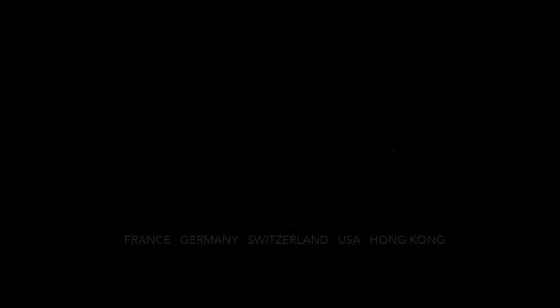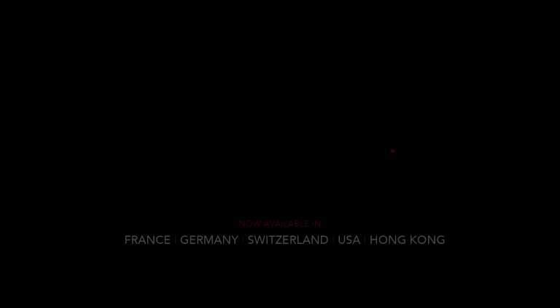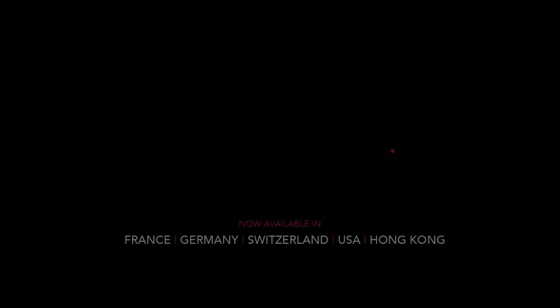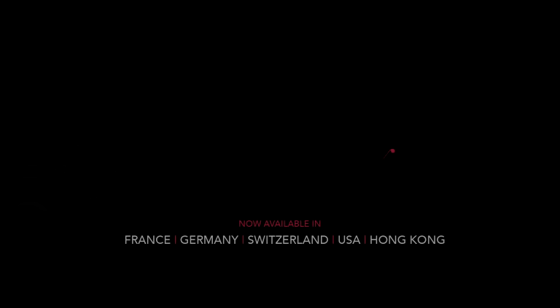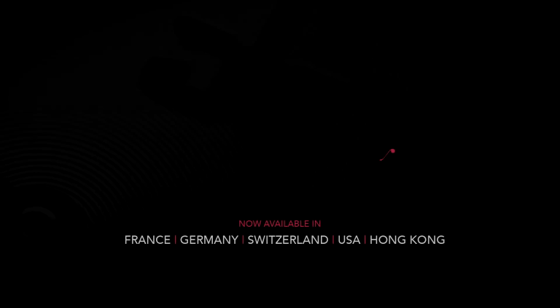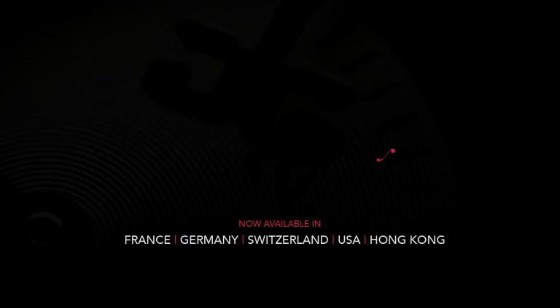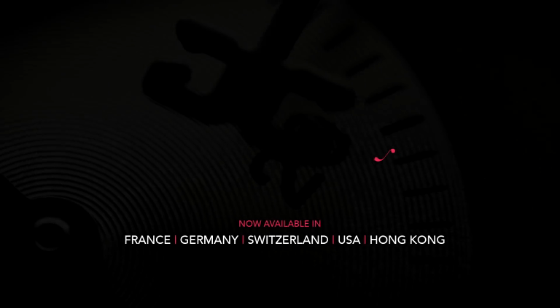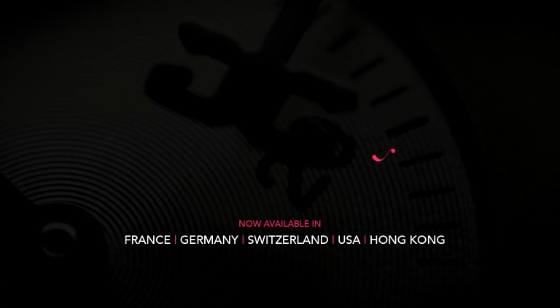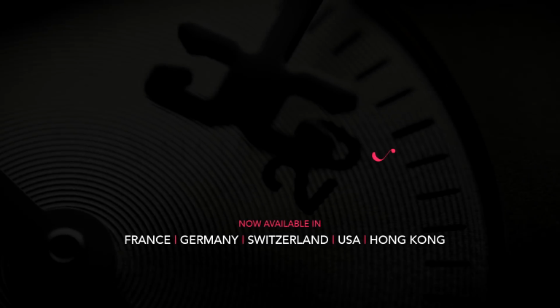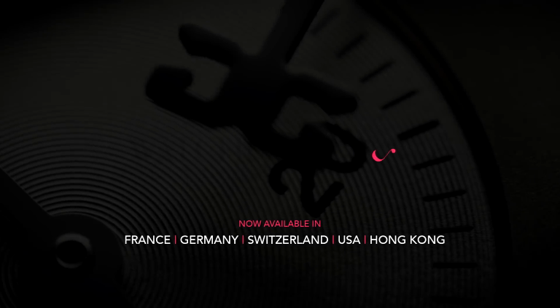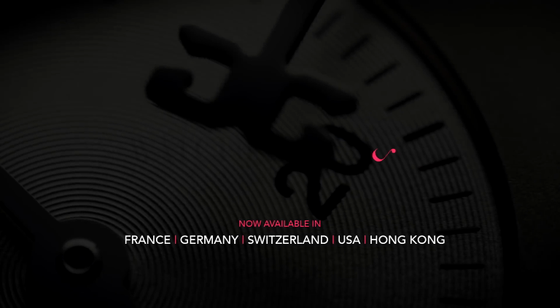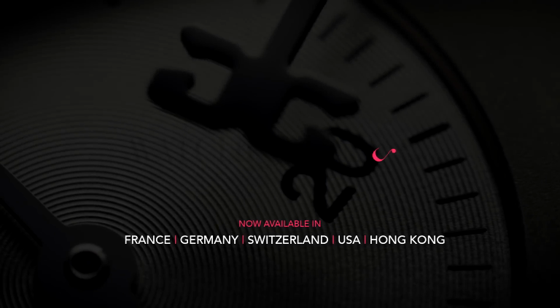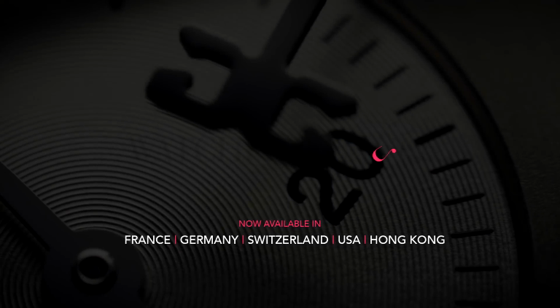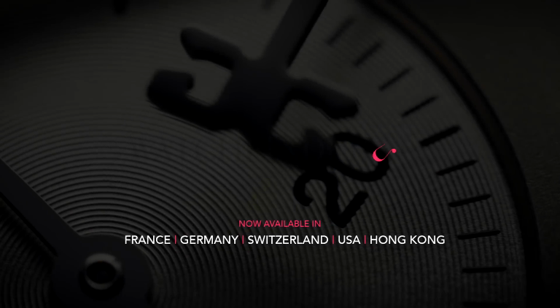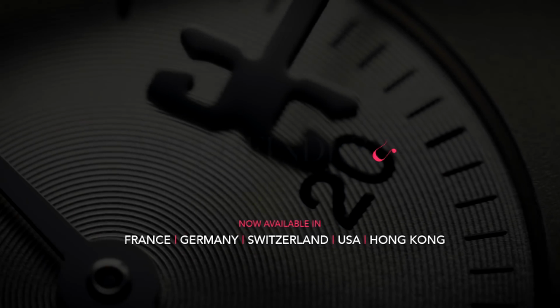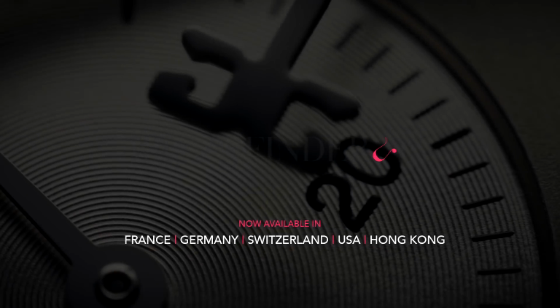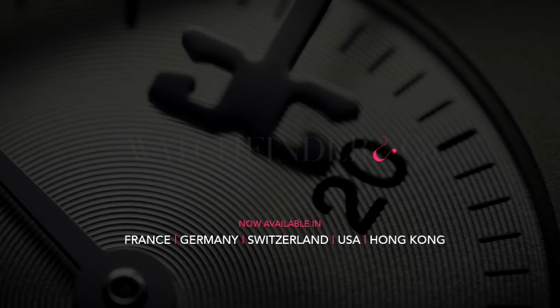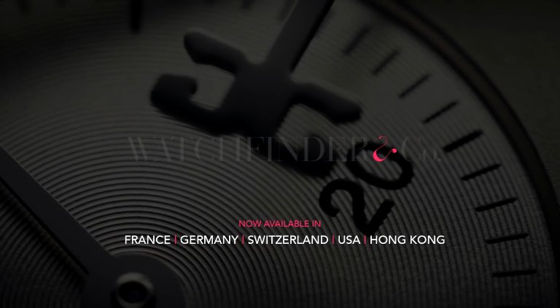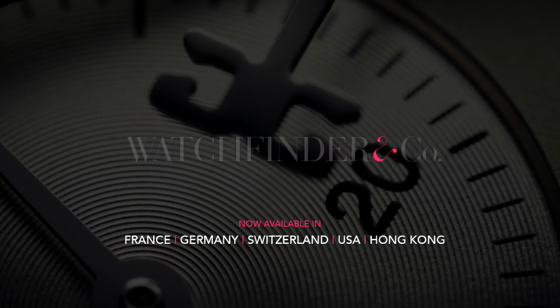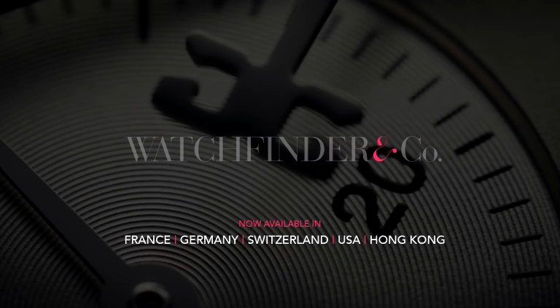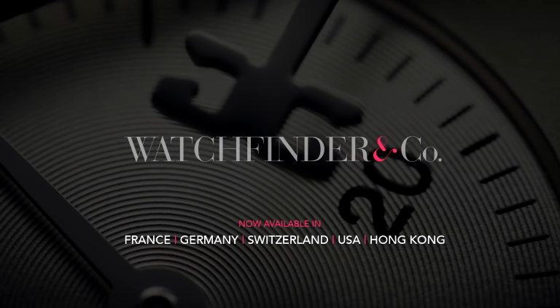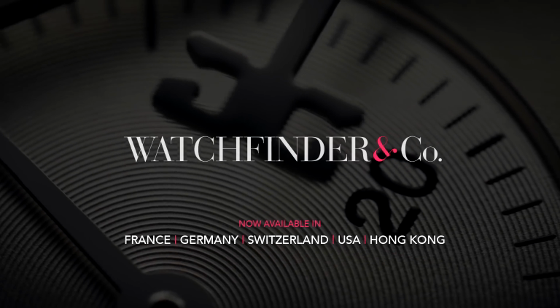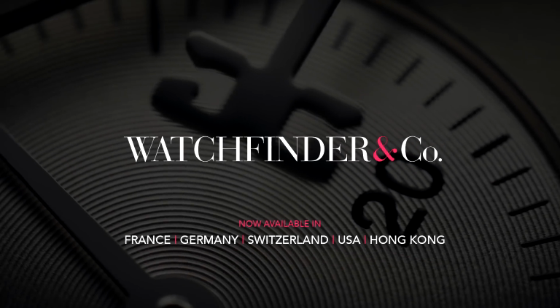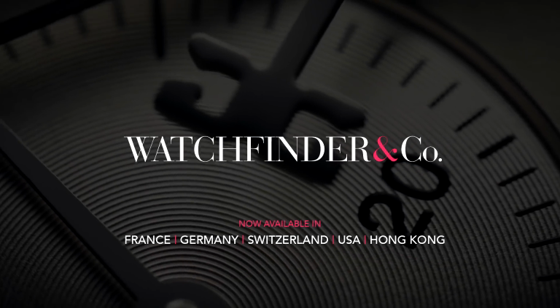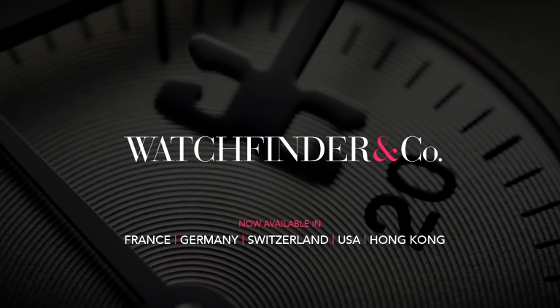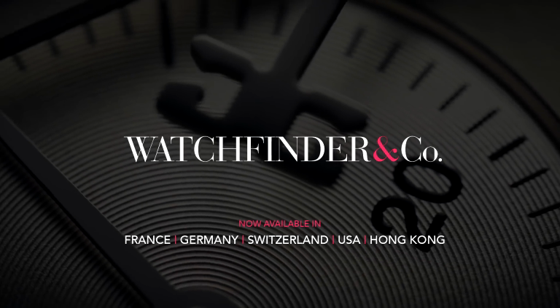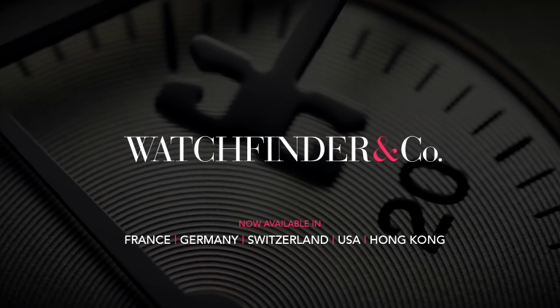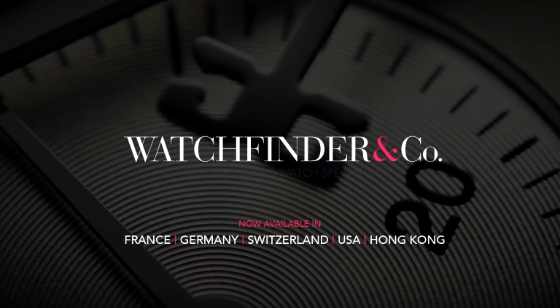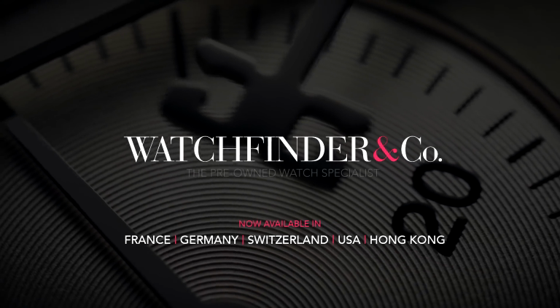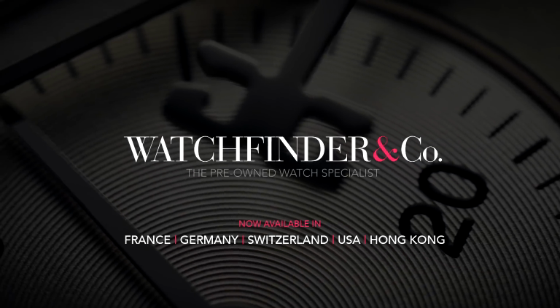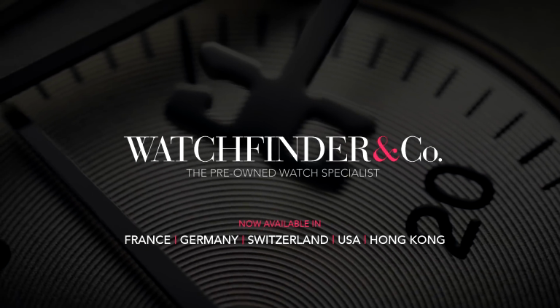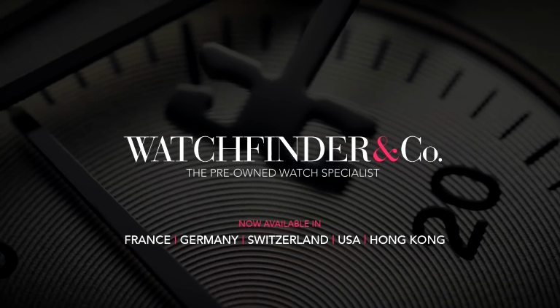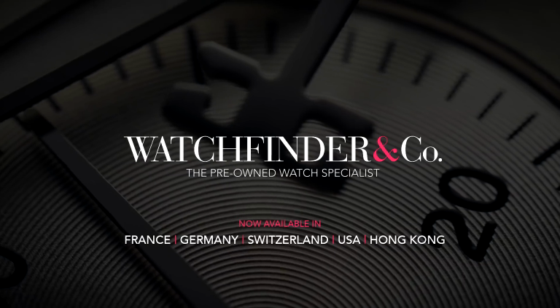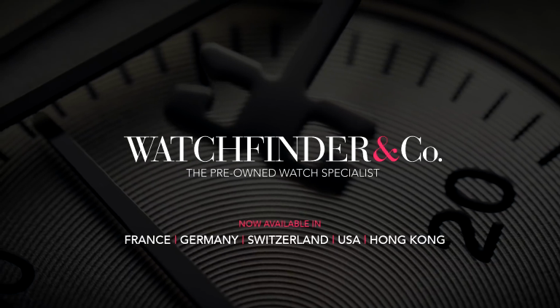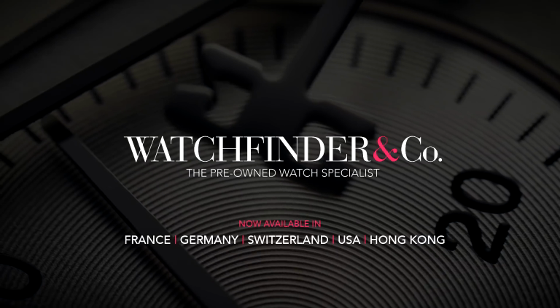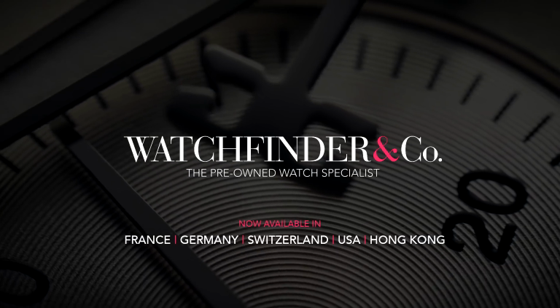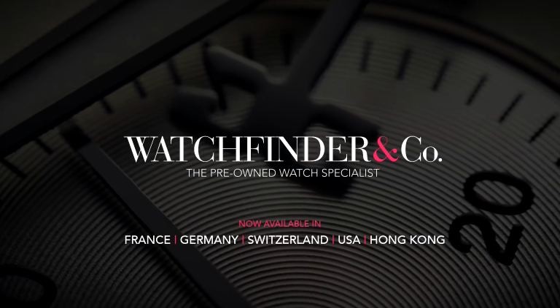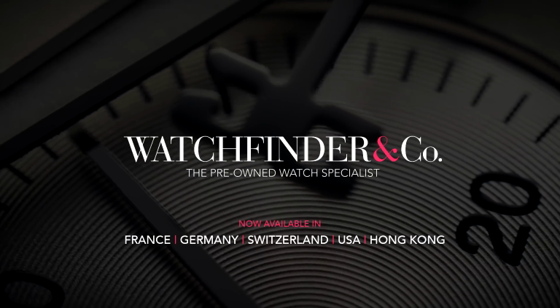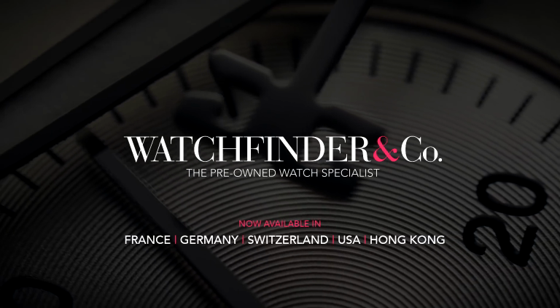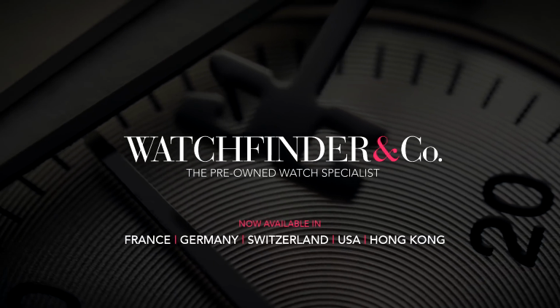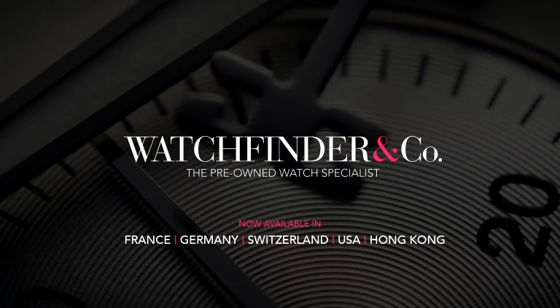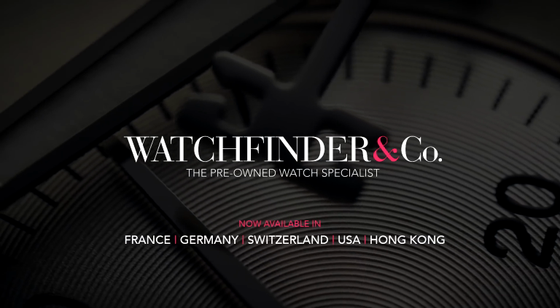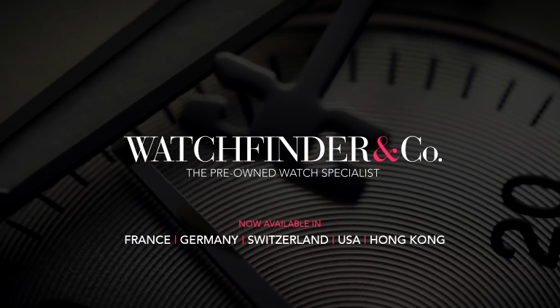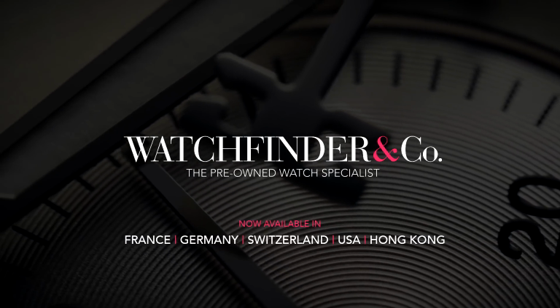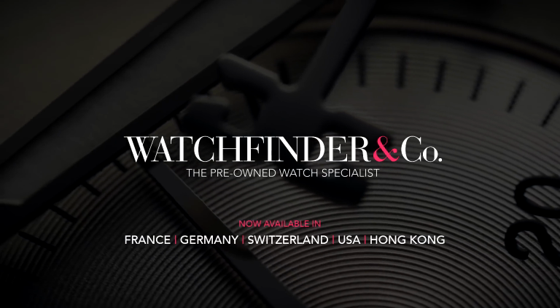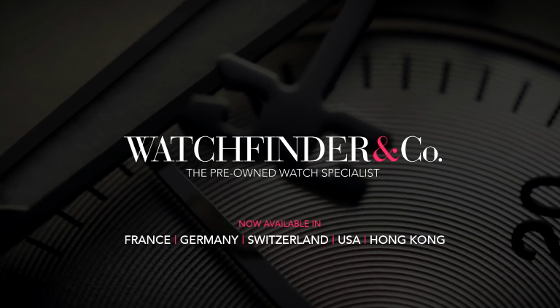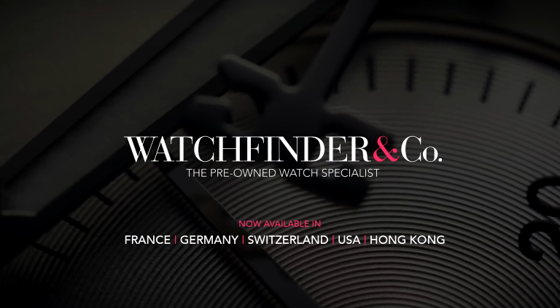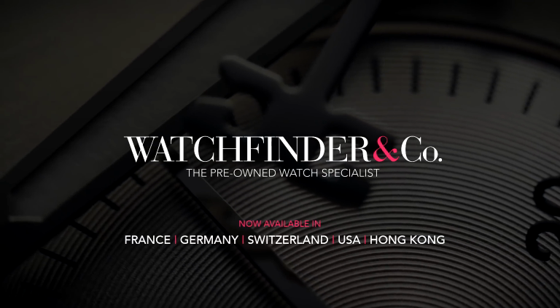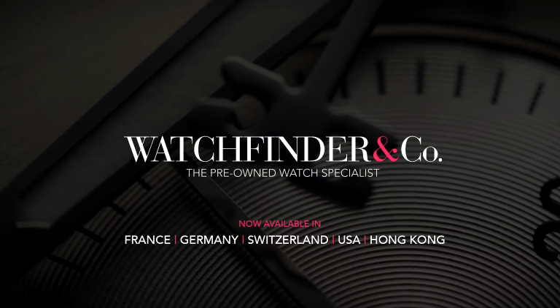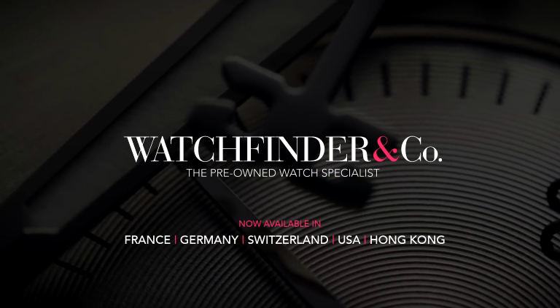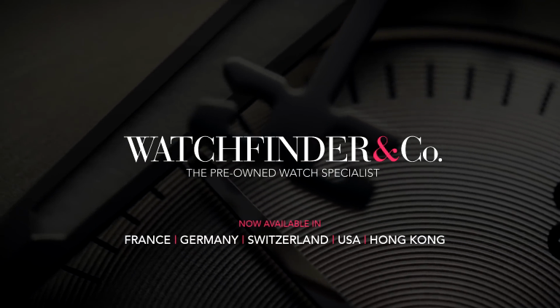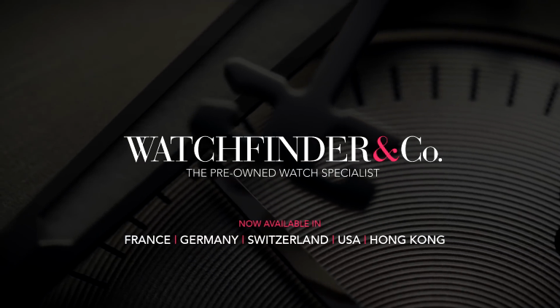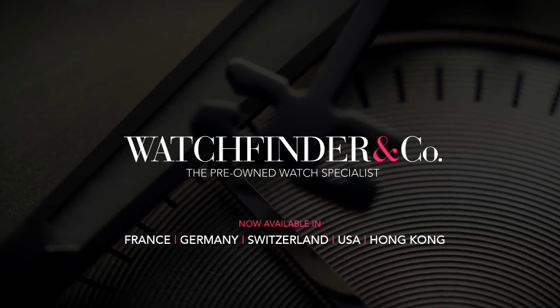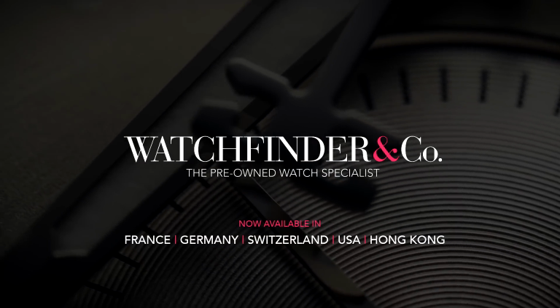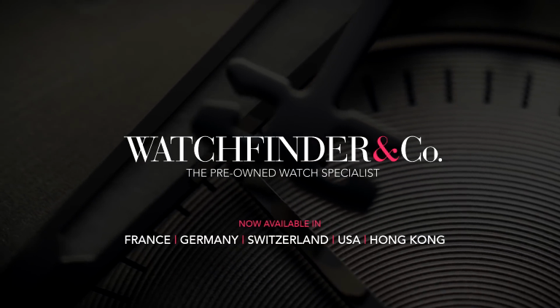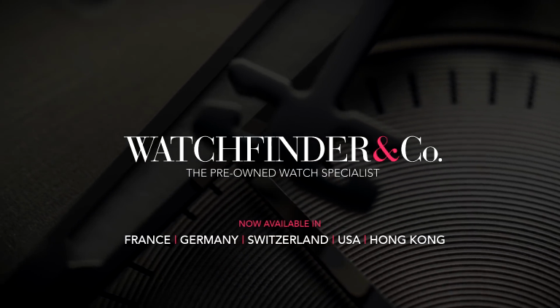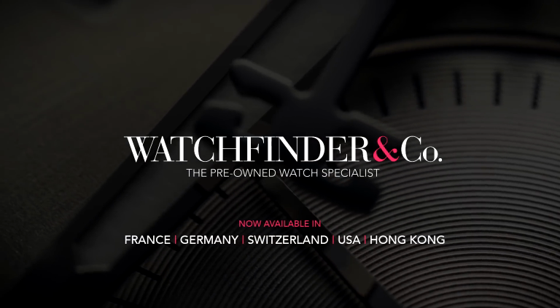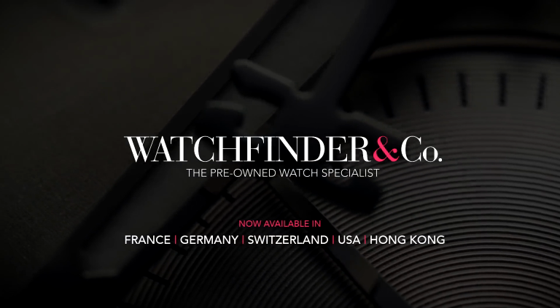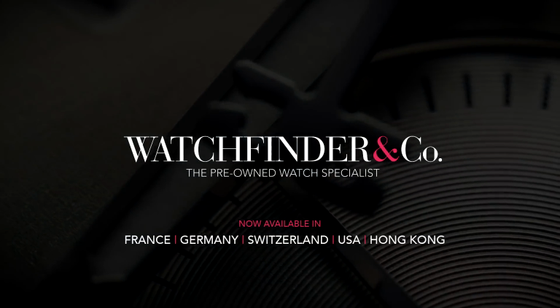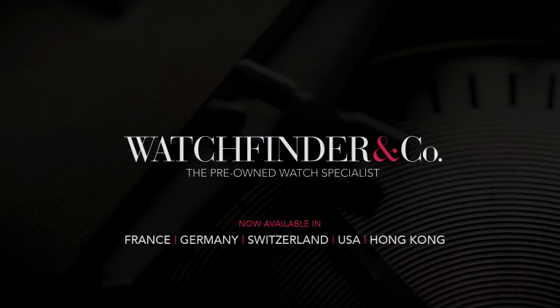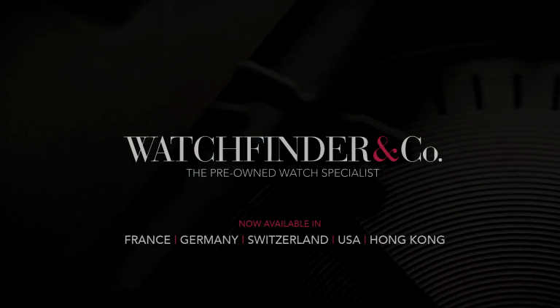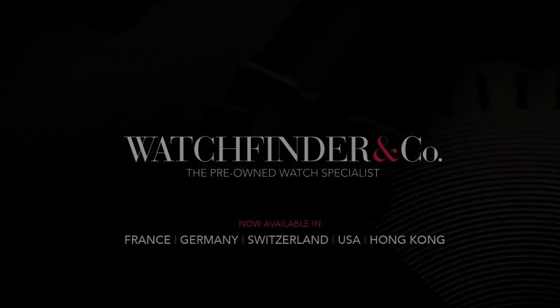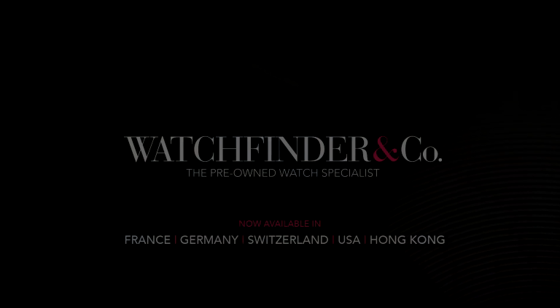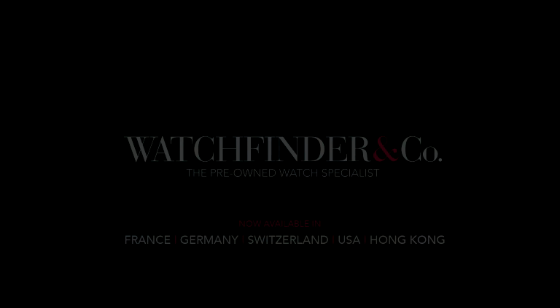Watchfinder, the pre-owned watch specialist. Now available in France, Germany, Switzerland, USA and Hong Kong.